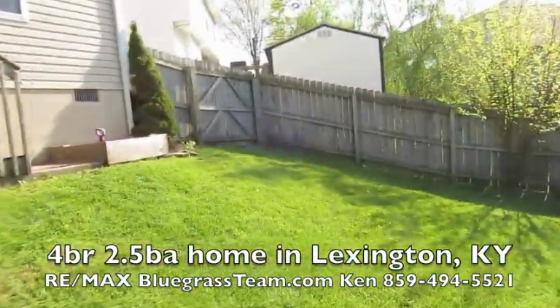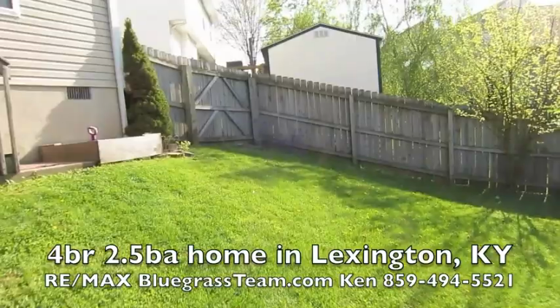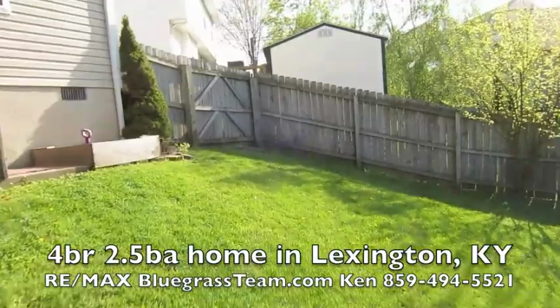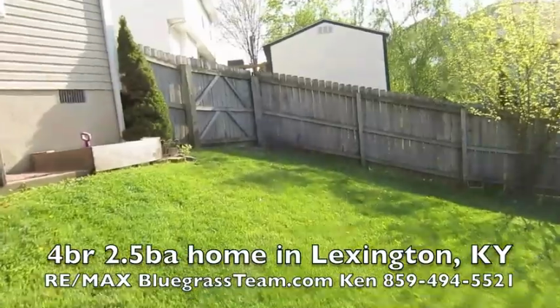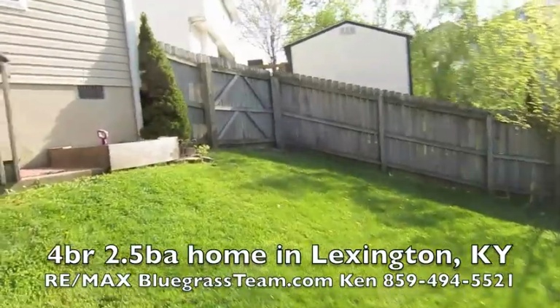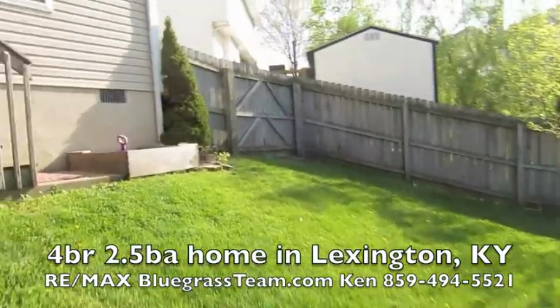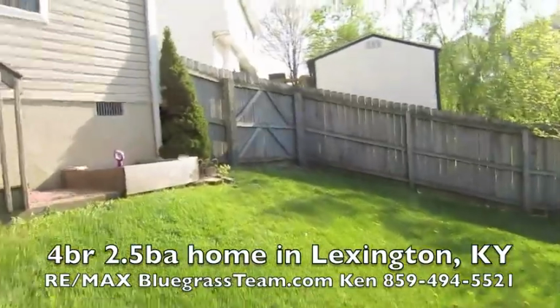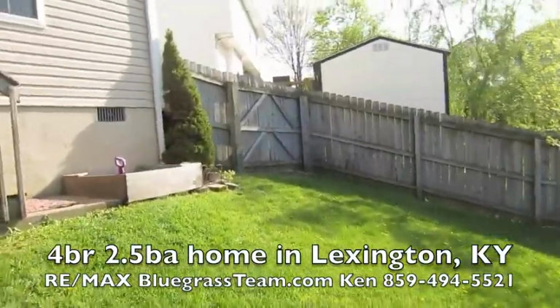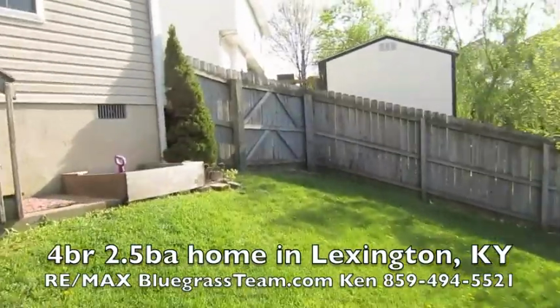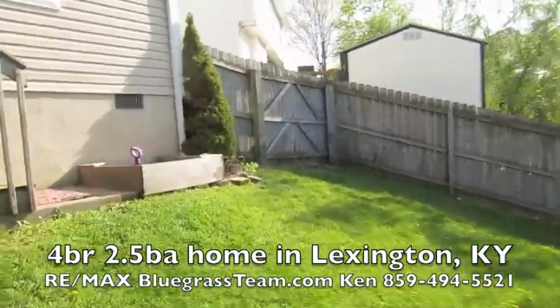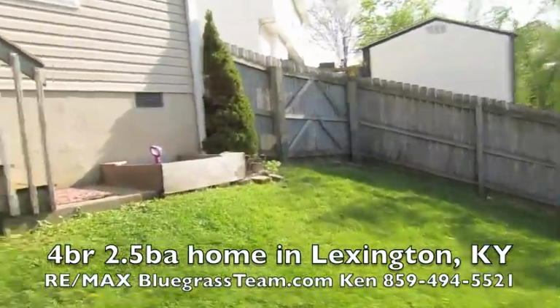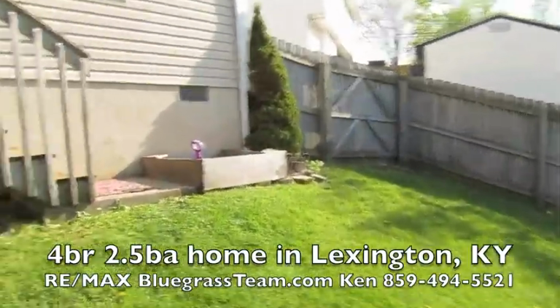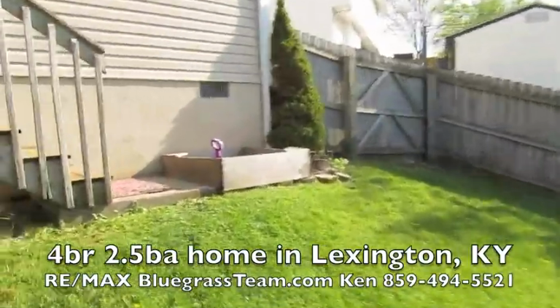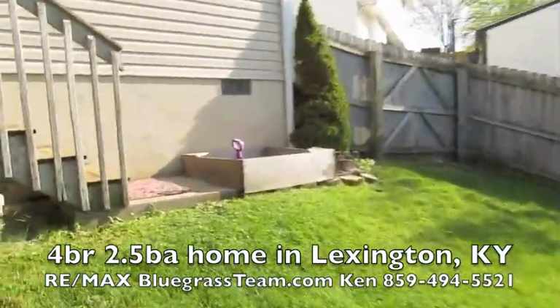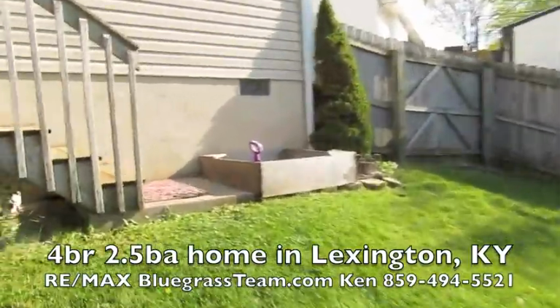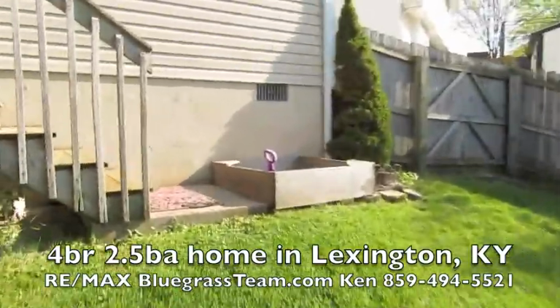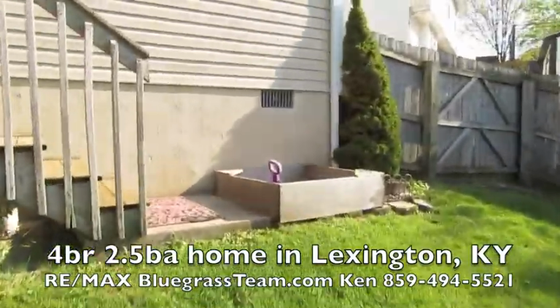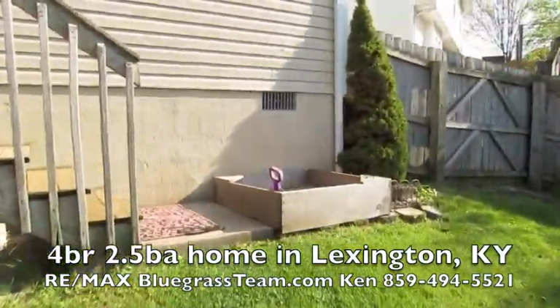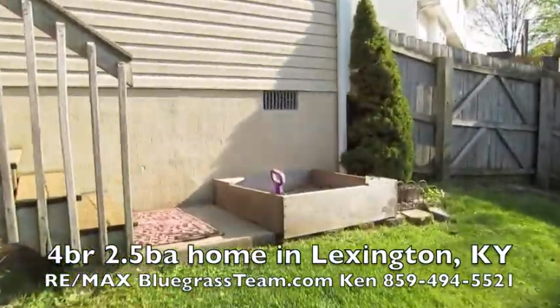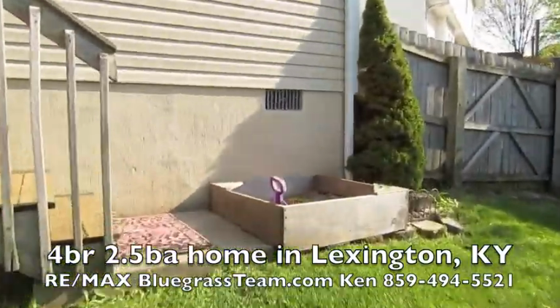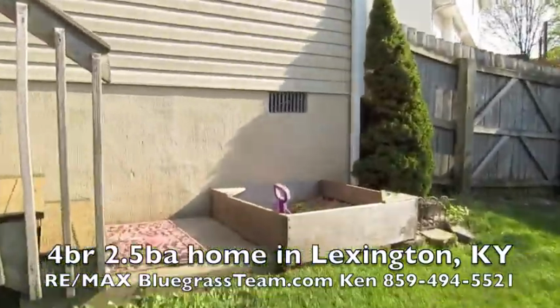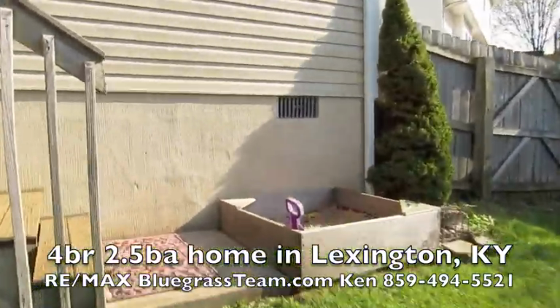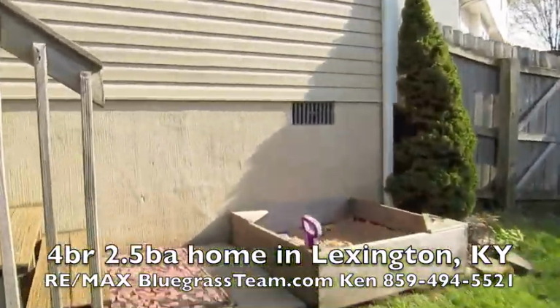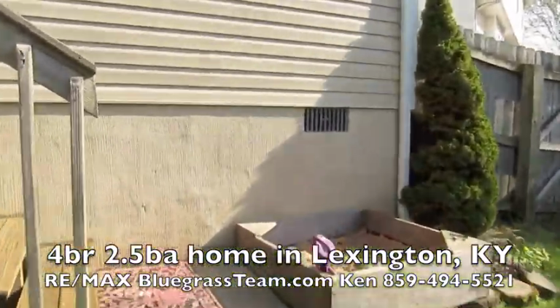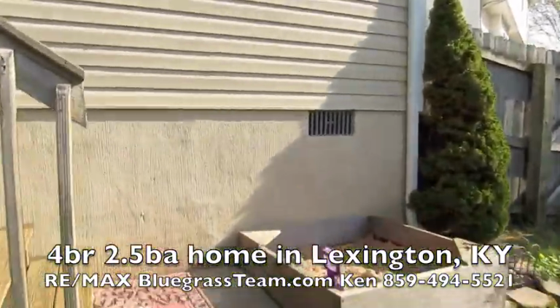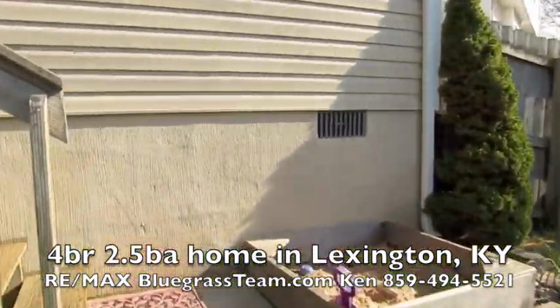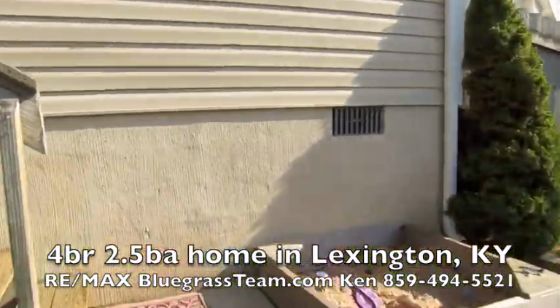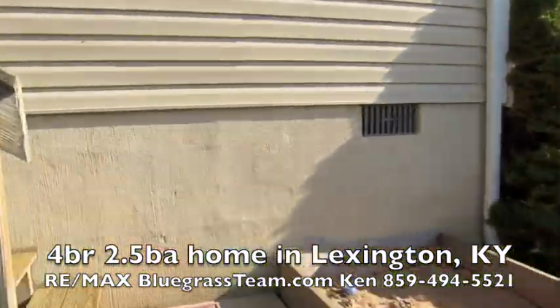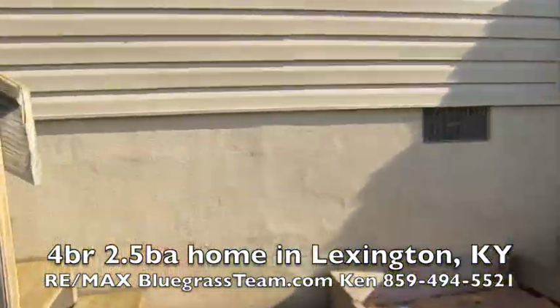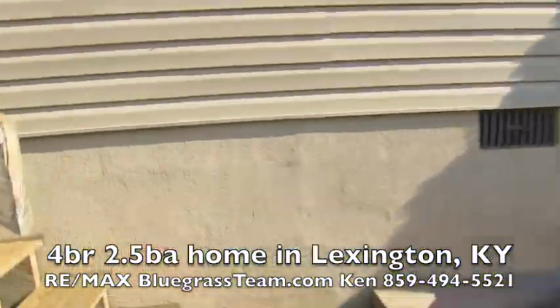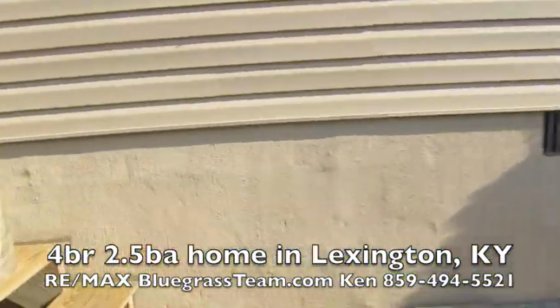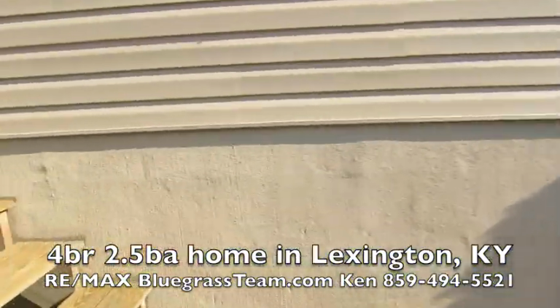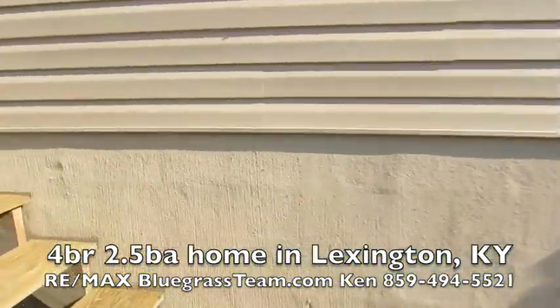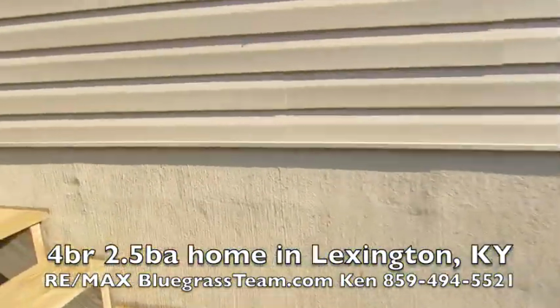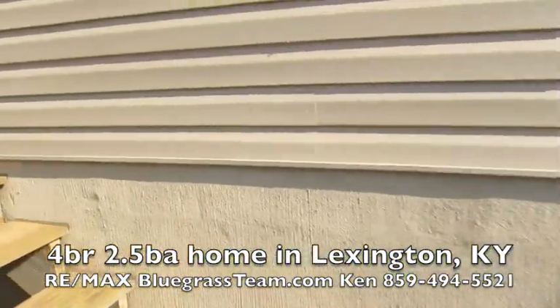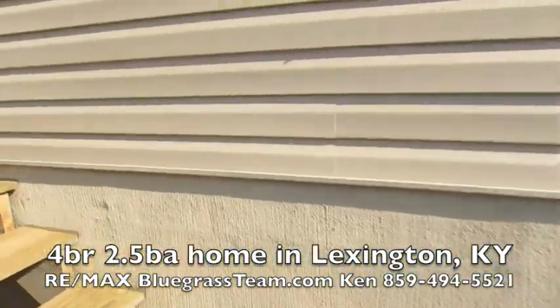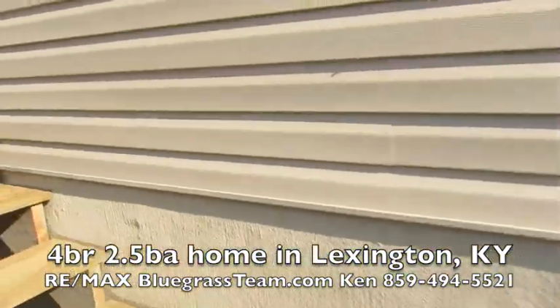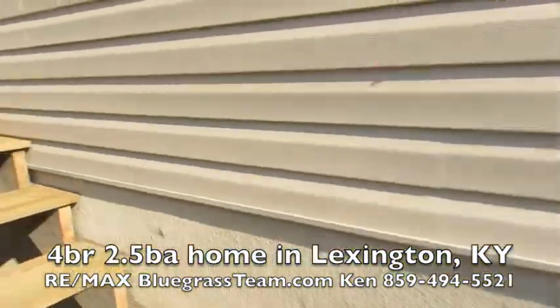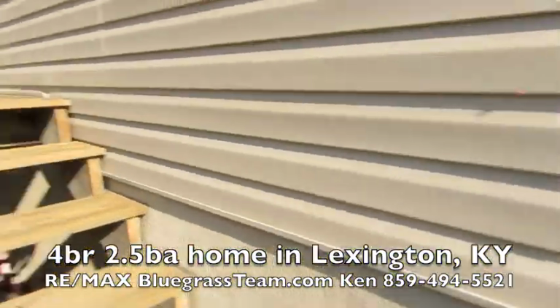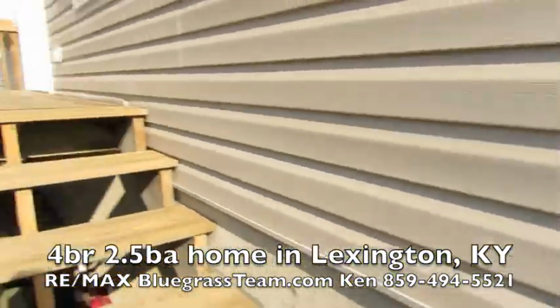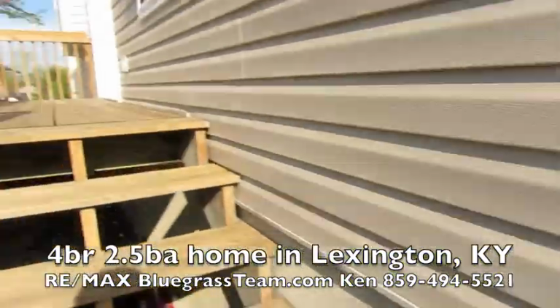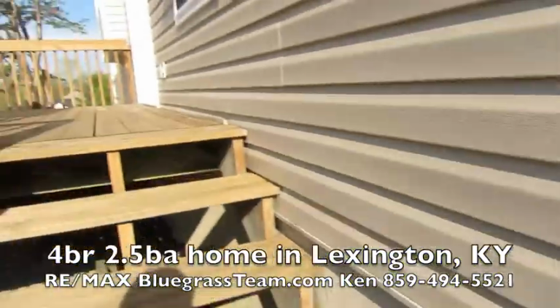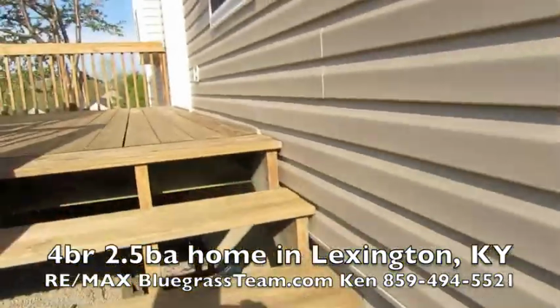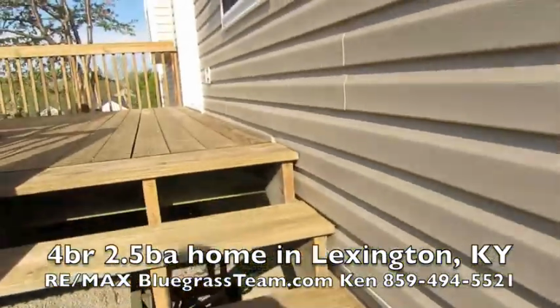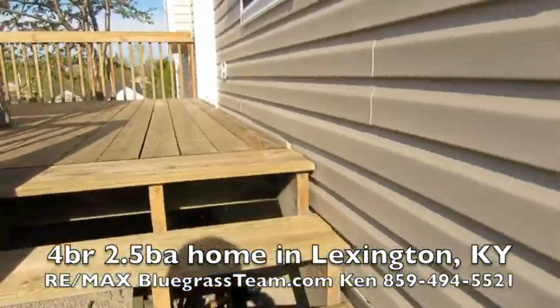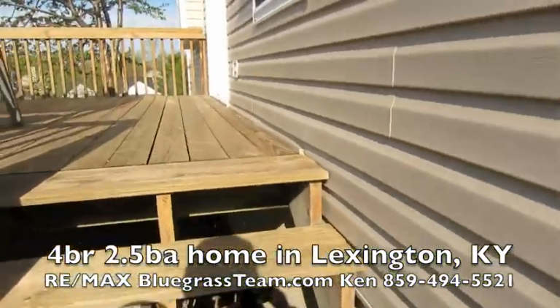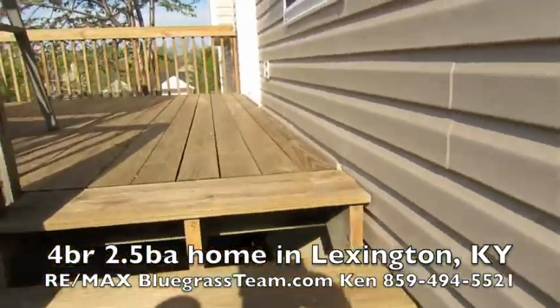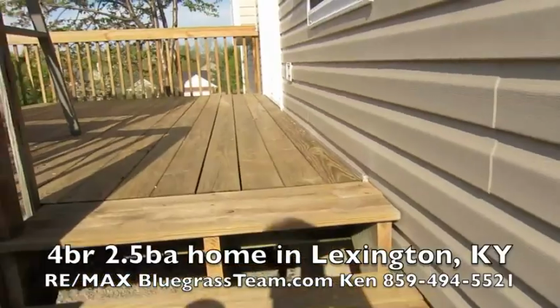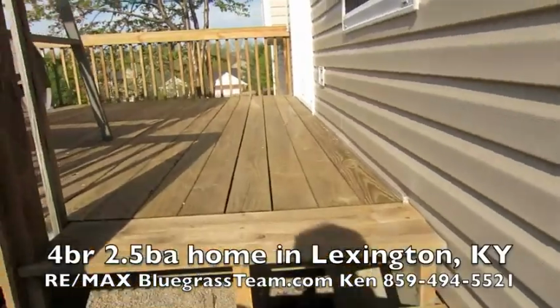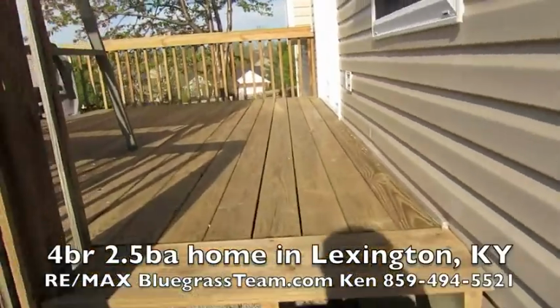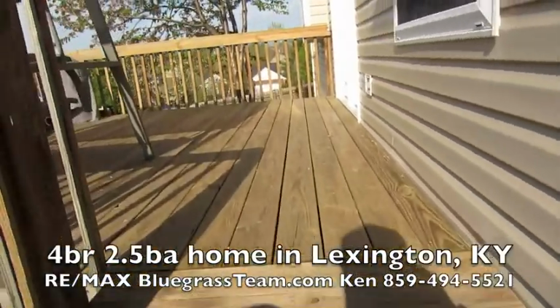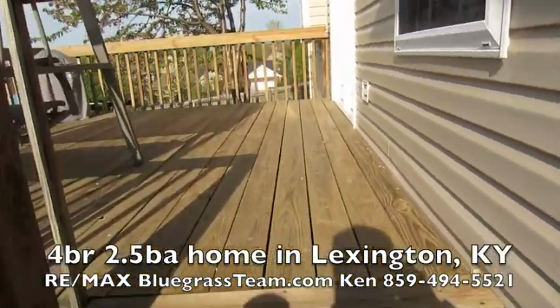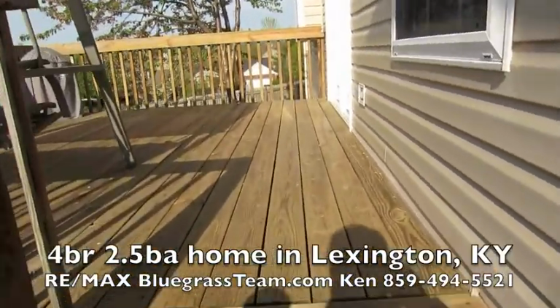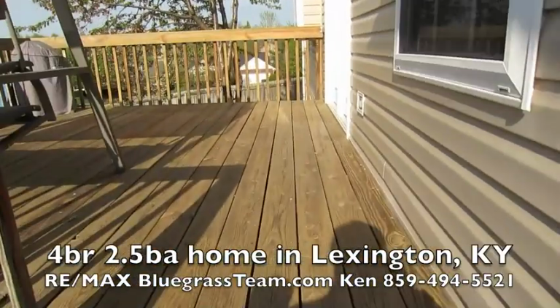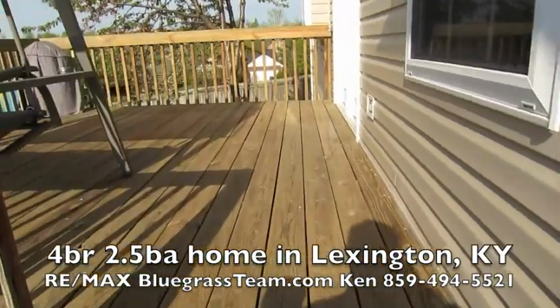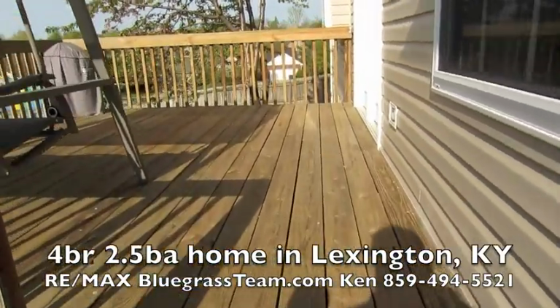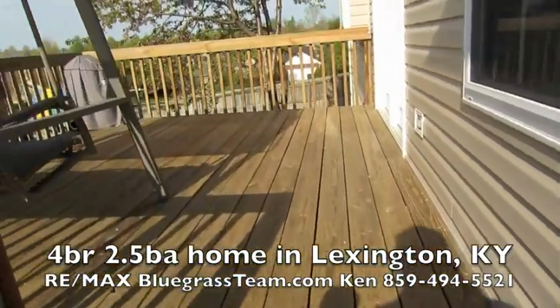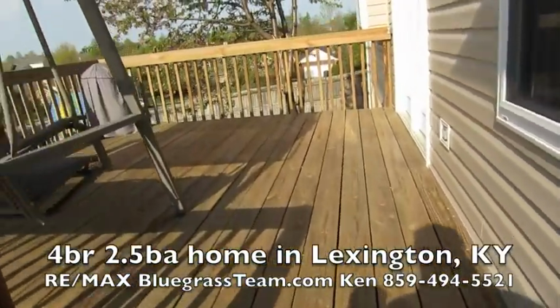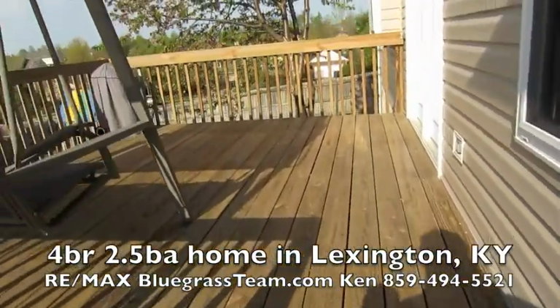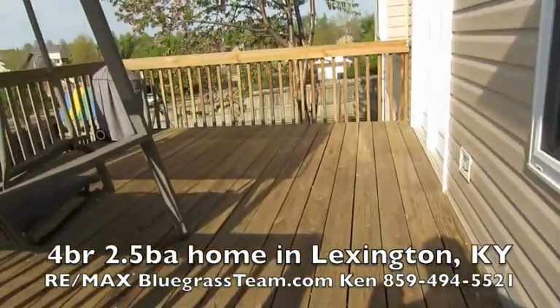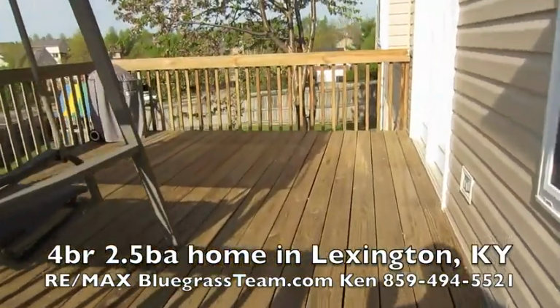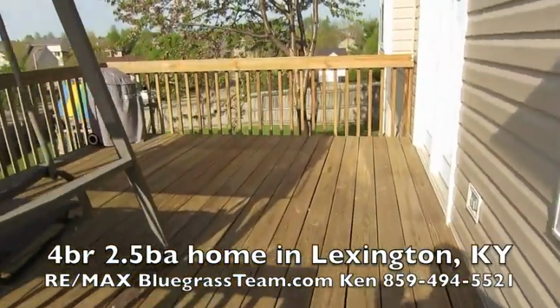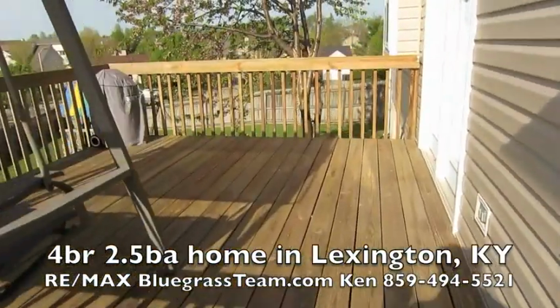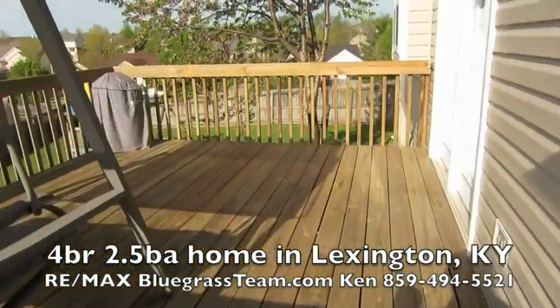Fabulous location — five minutes to Brannon, five minutes to Fayette Mall. In Wyndham Meadows.